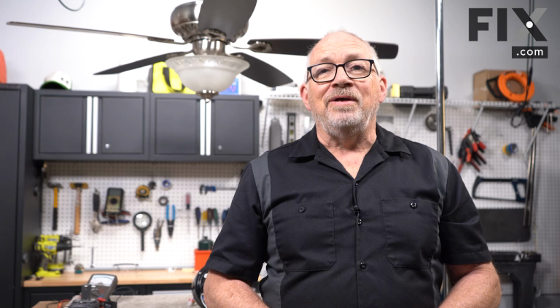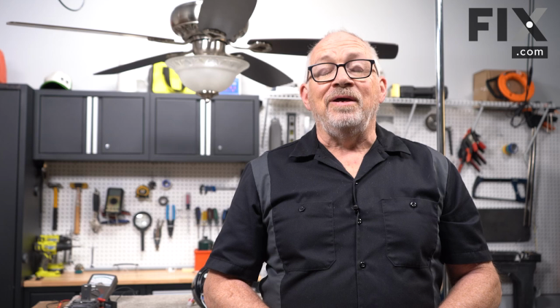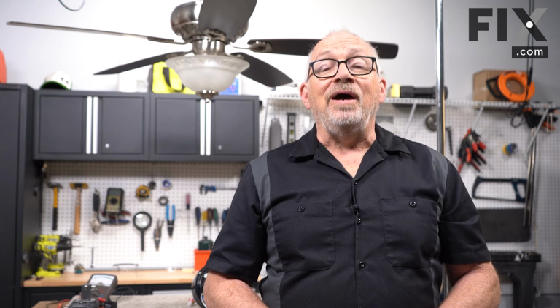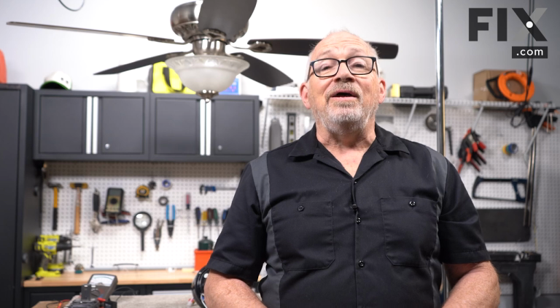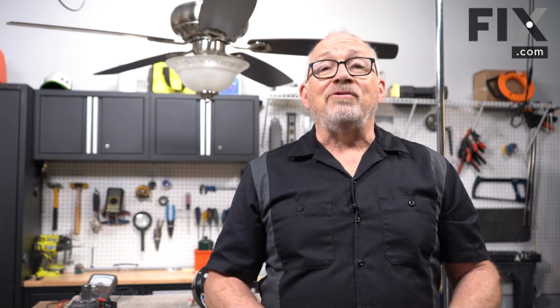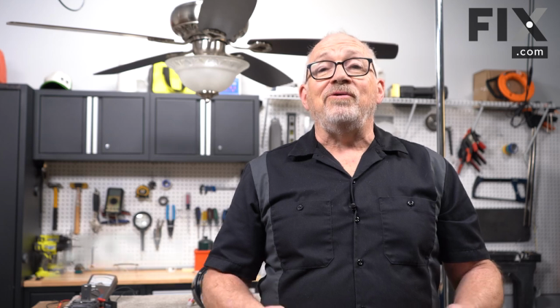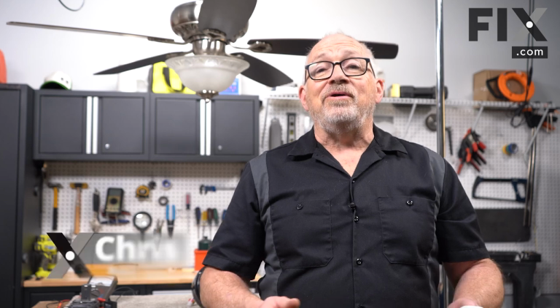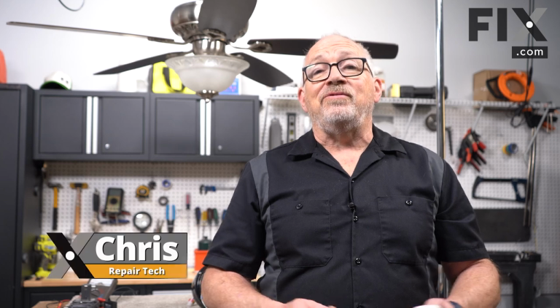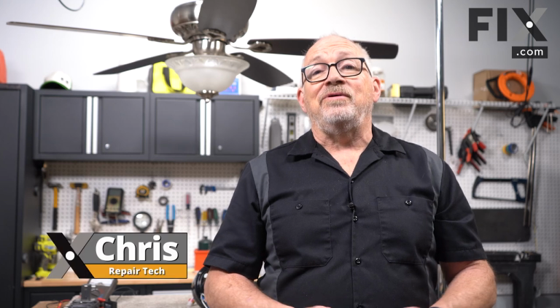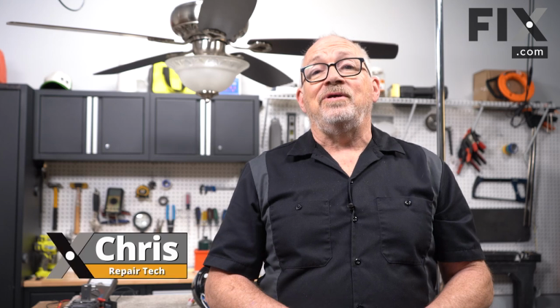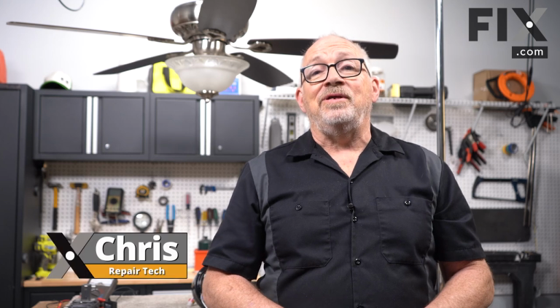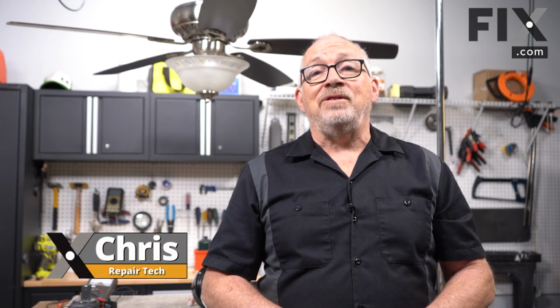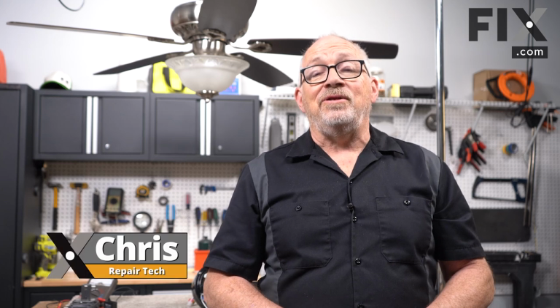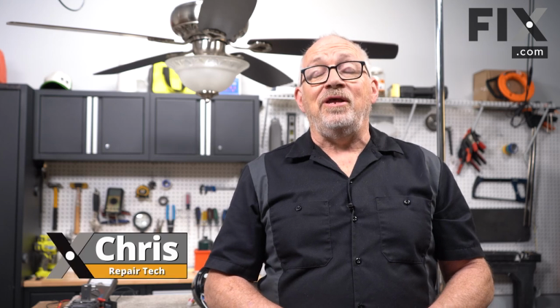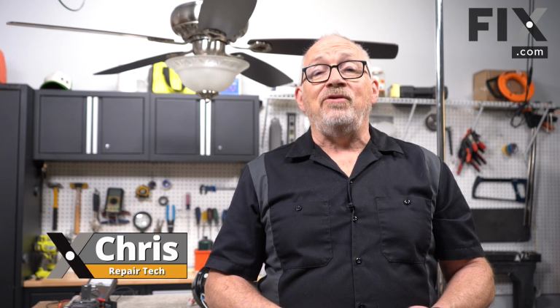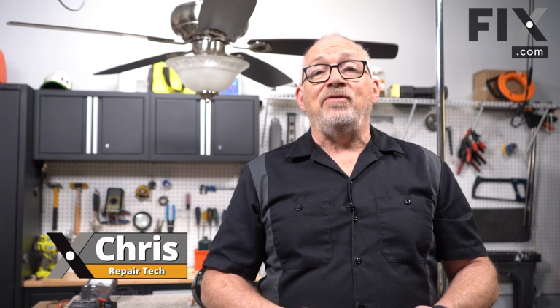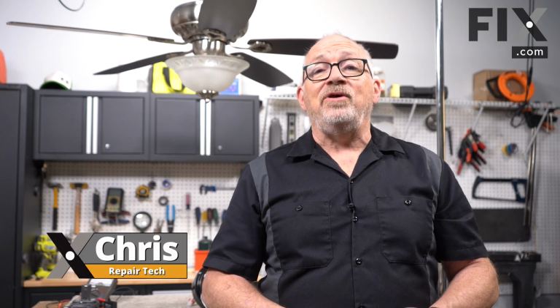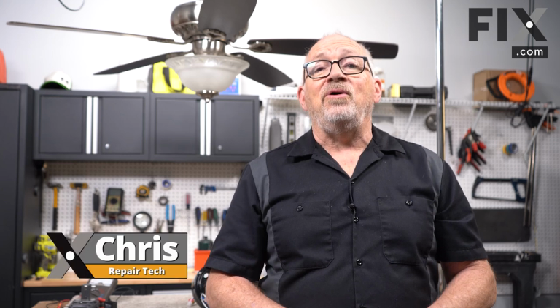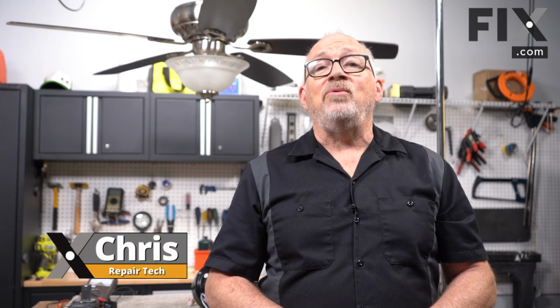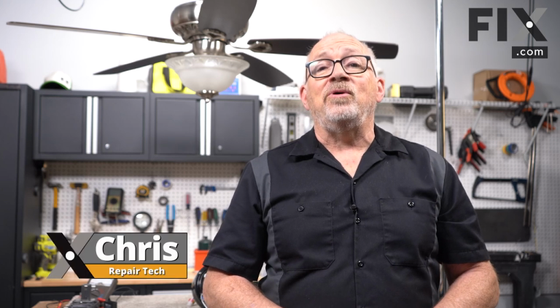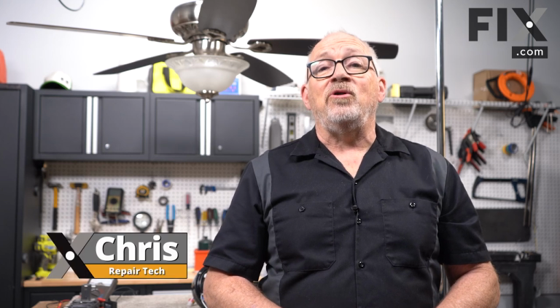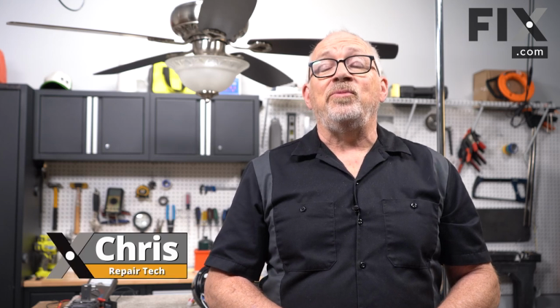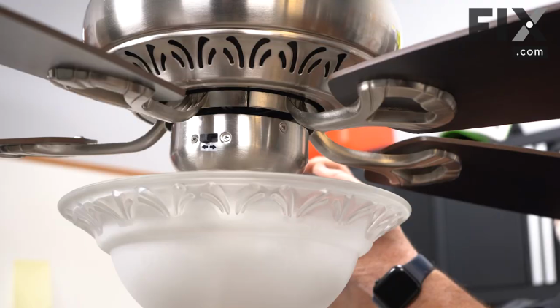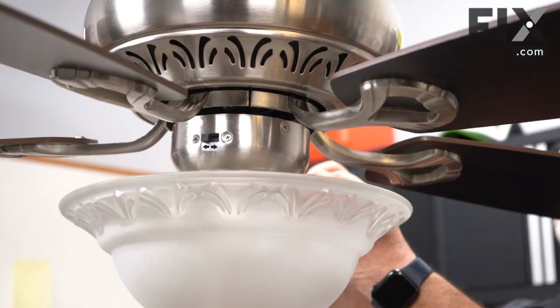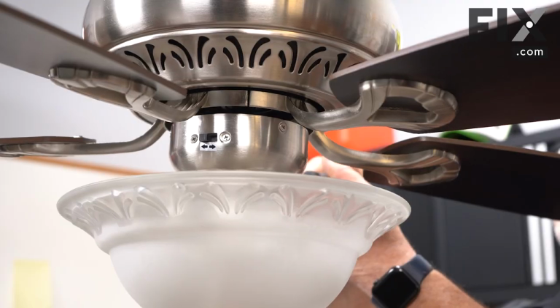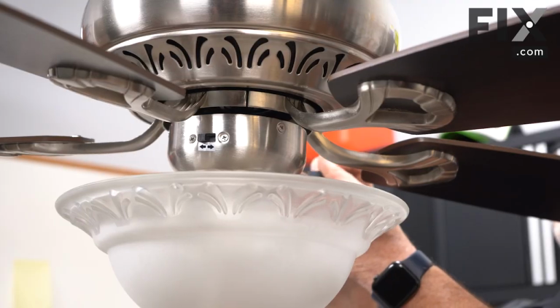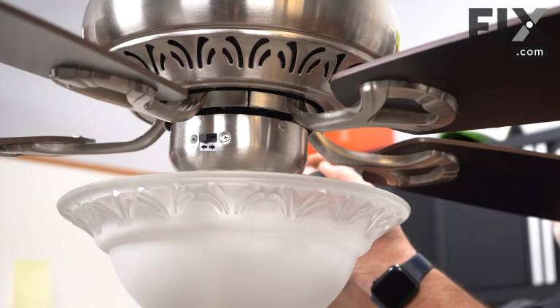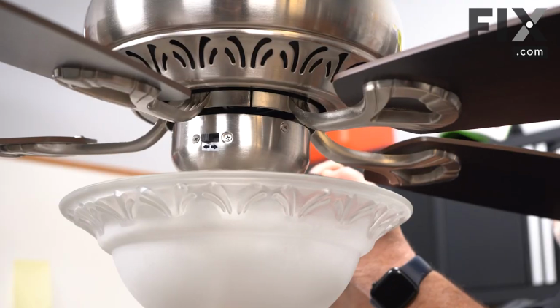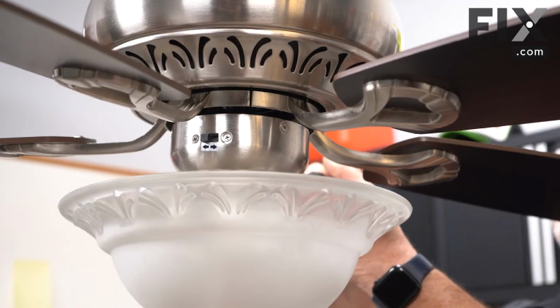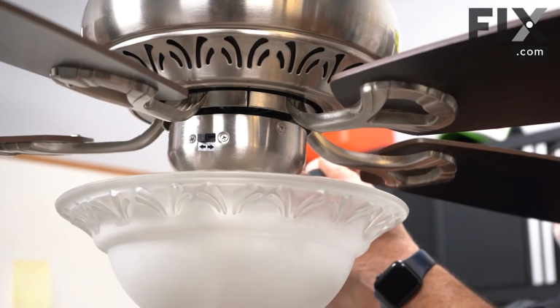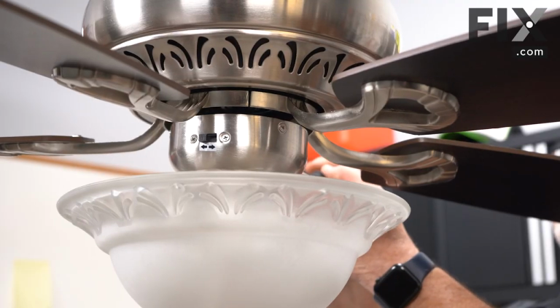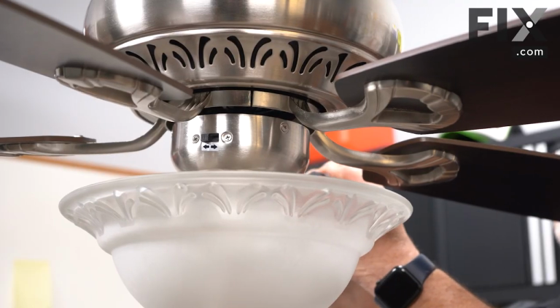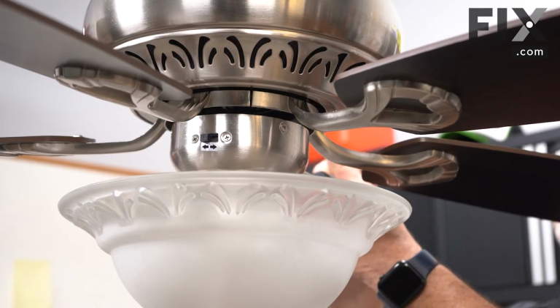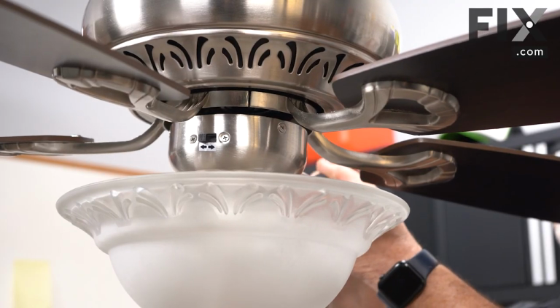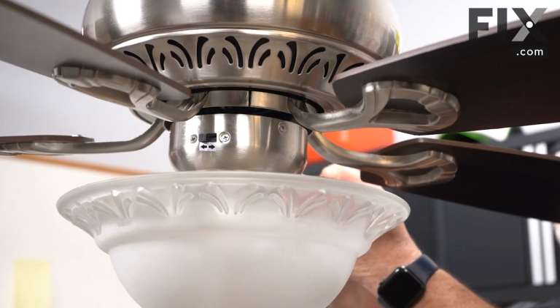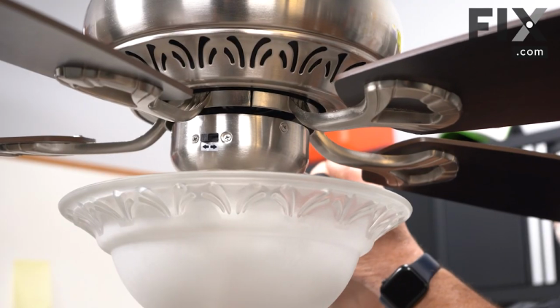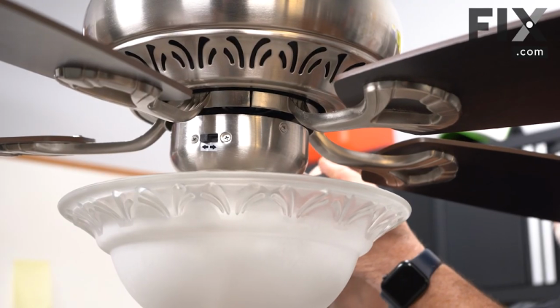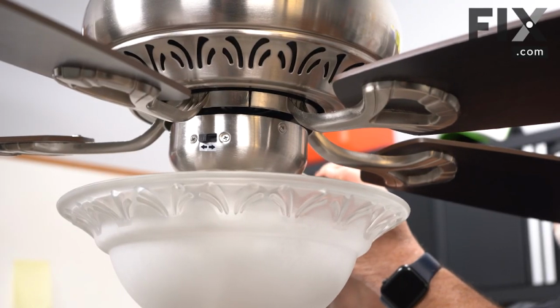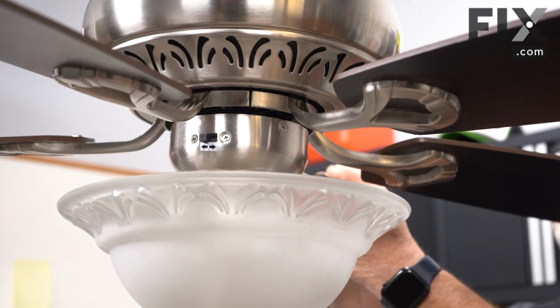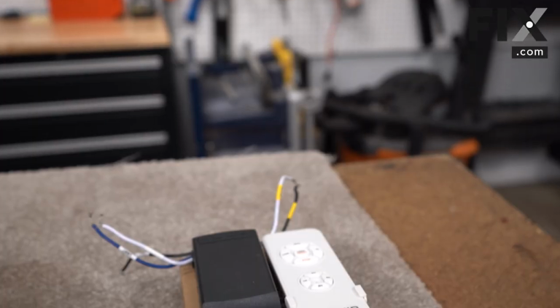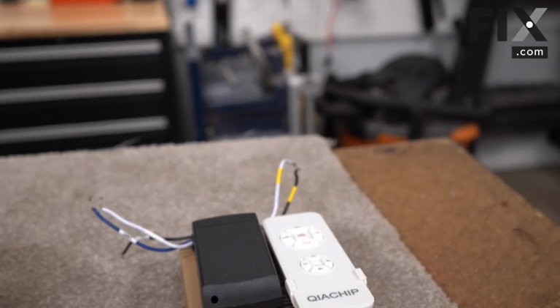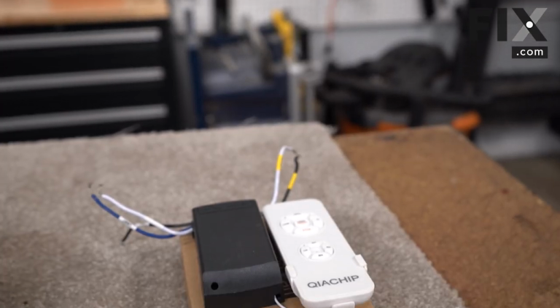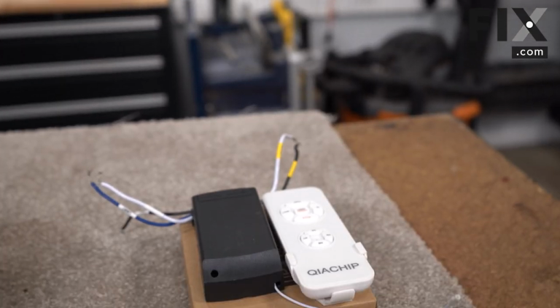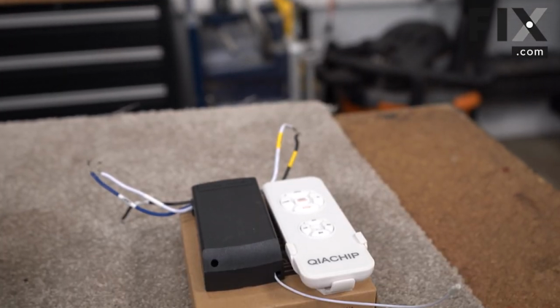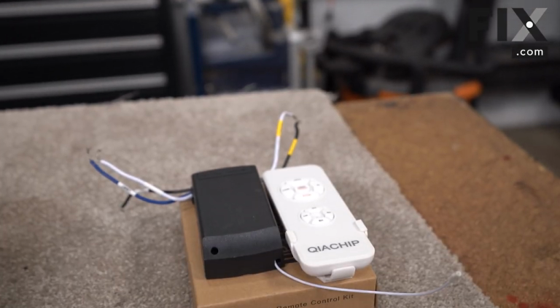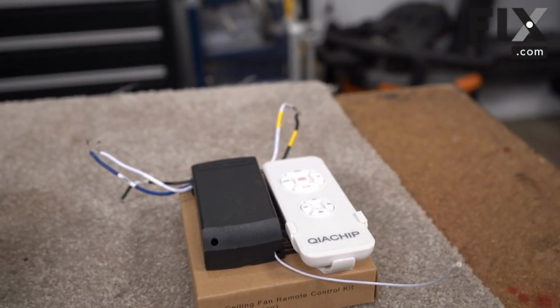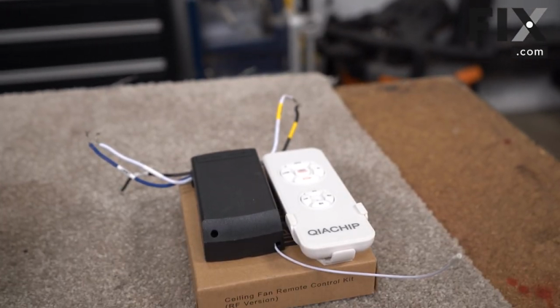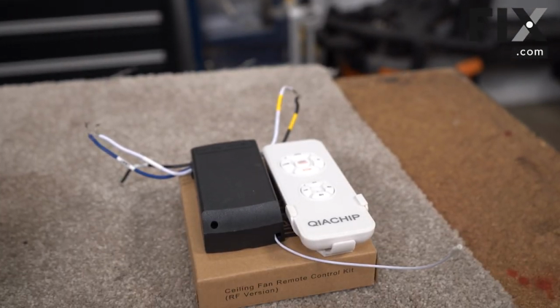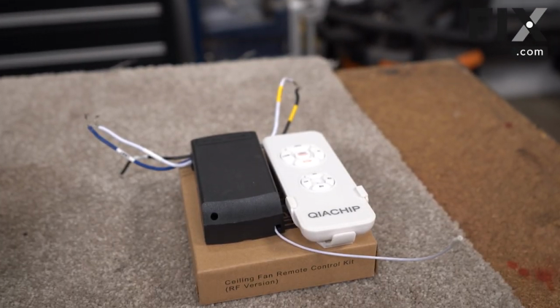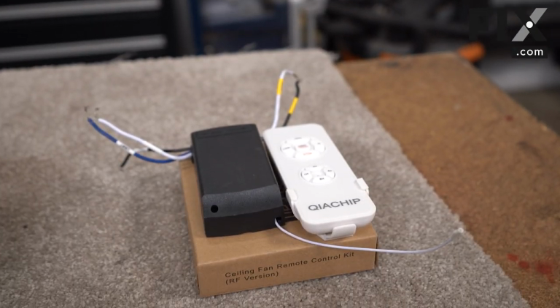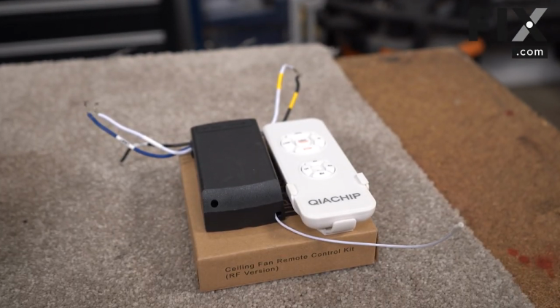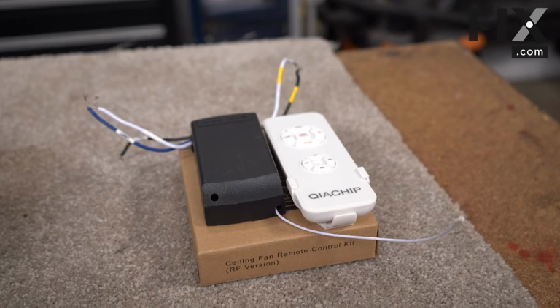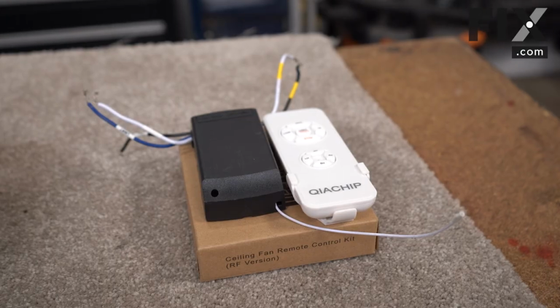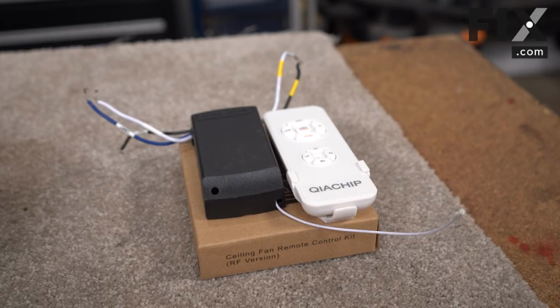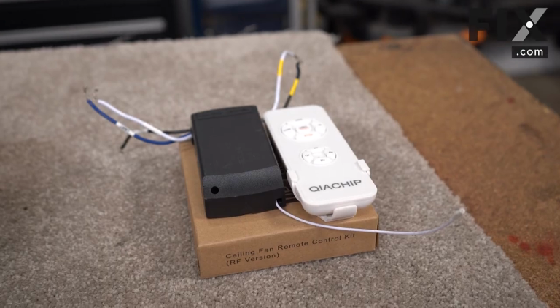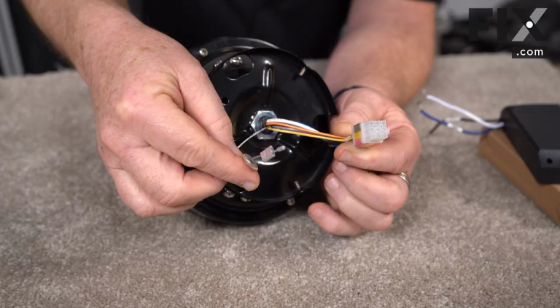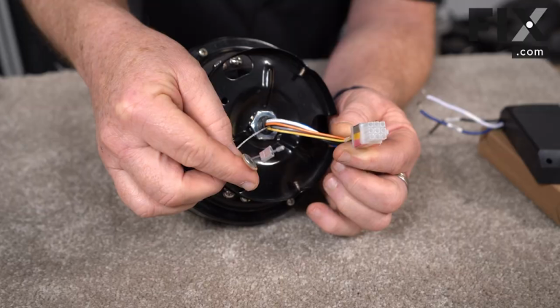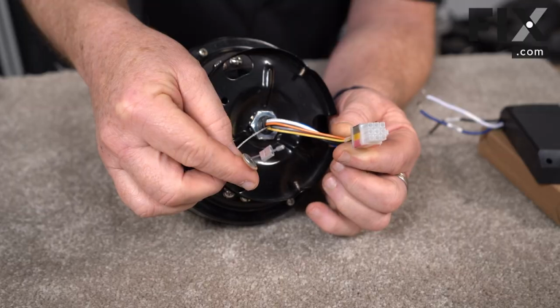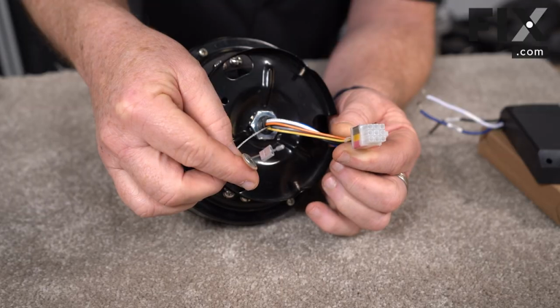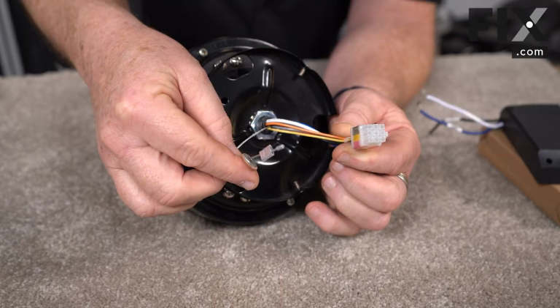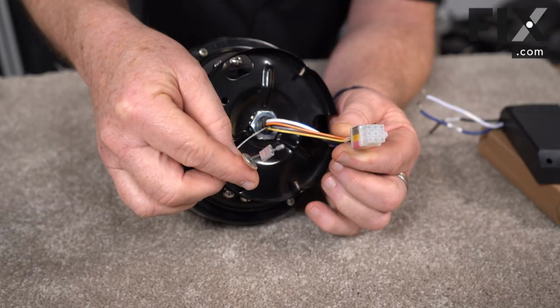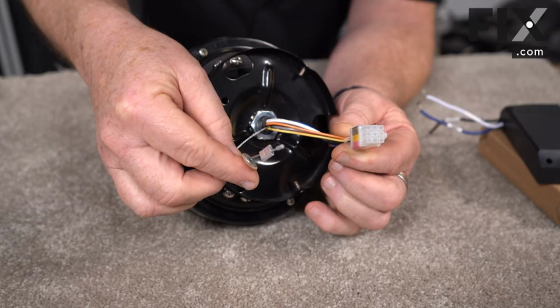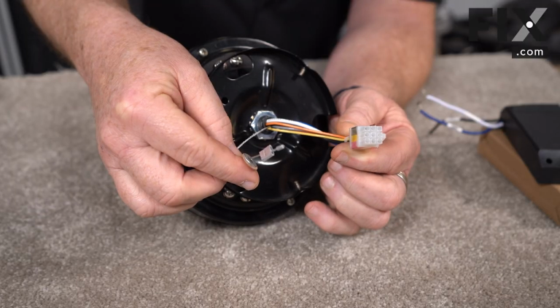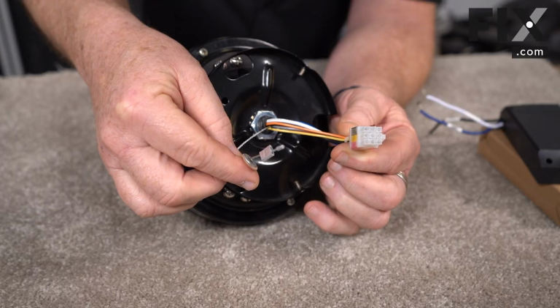Hi, it's Chris. In today's video, we're going to be talking about remote control ceiling fans, primarily the parts that are in them and how they work.